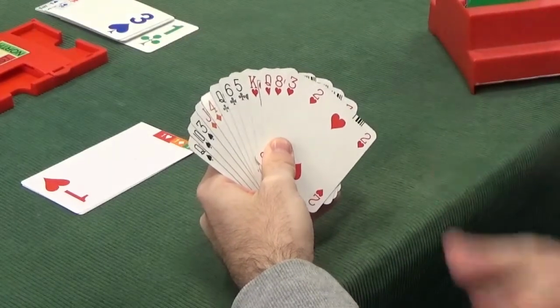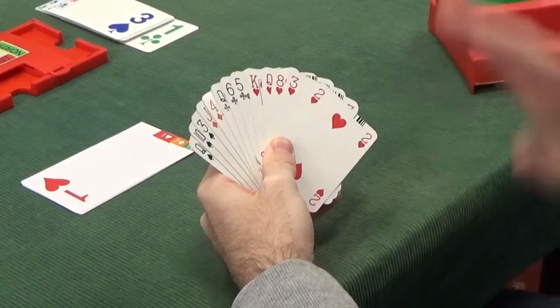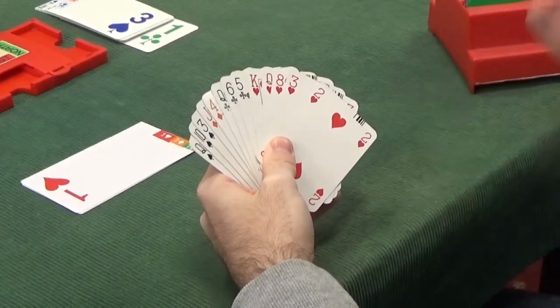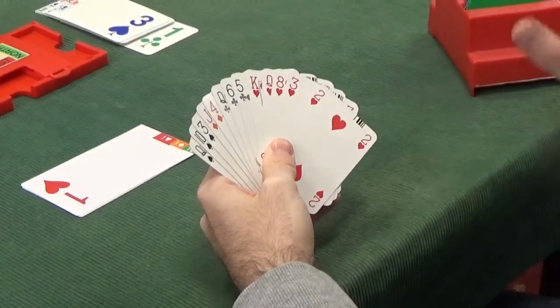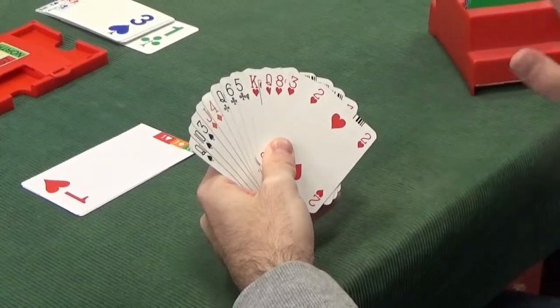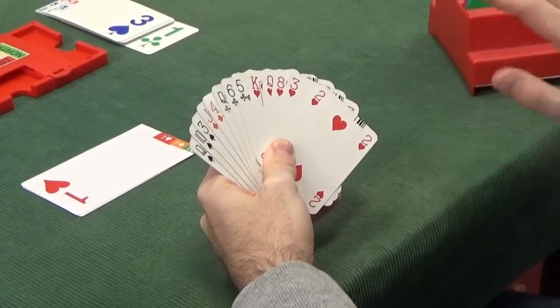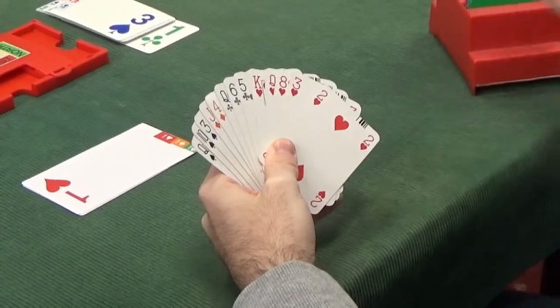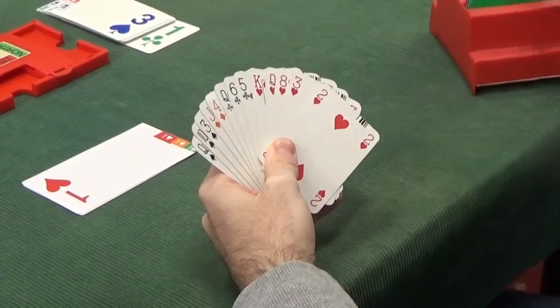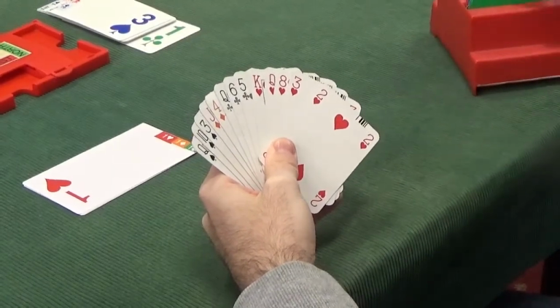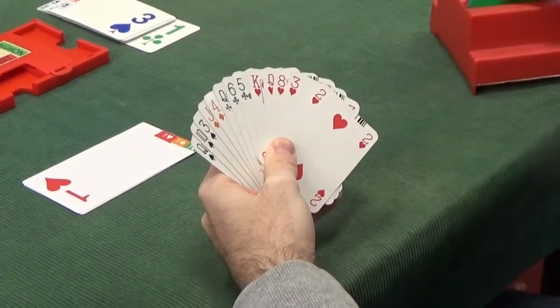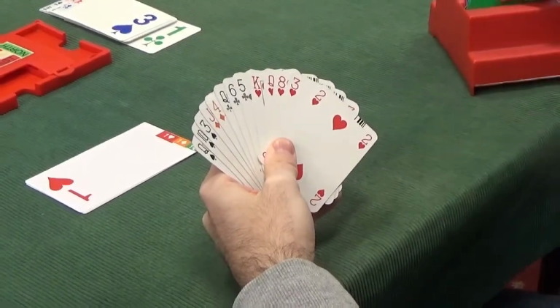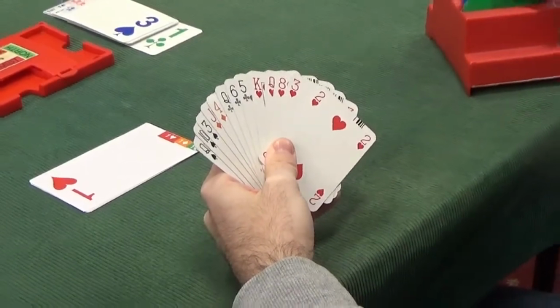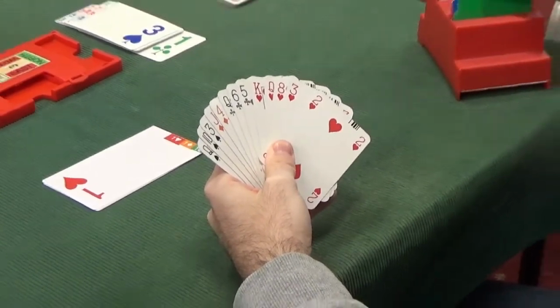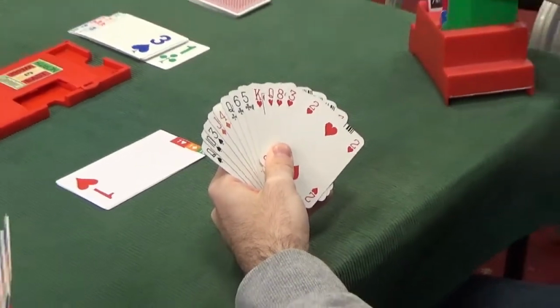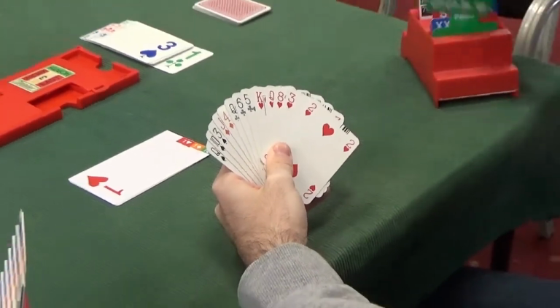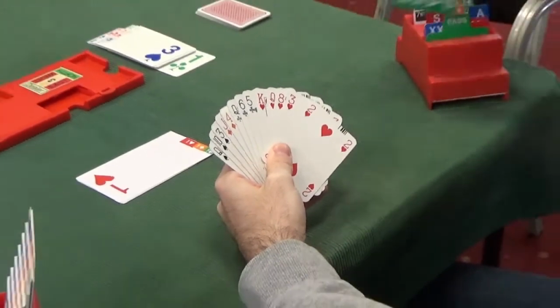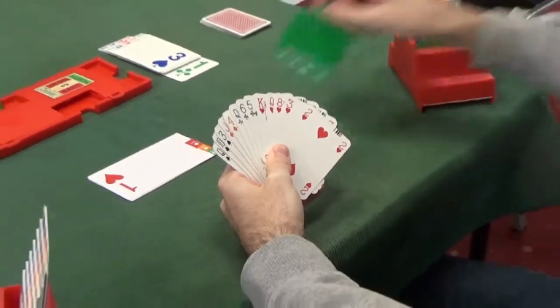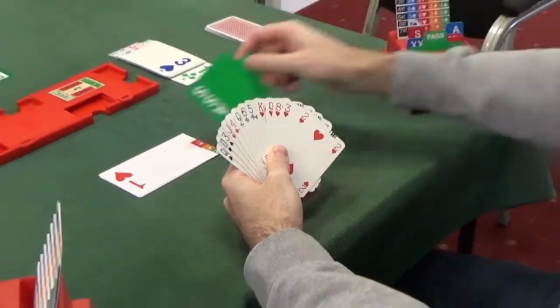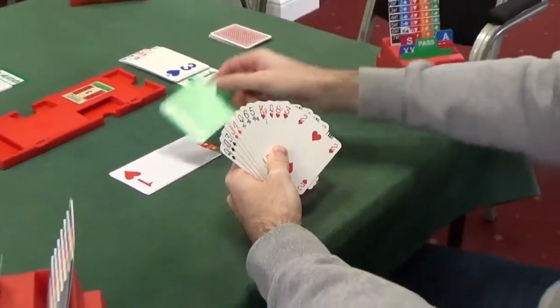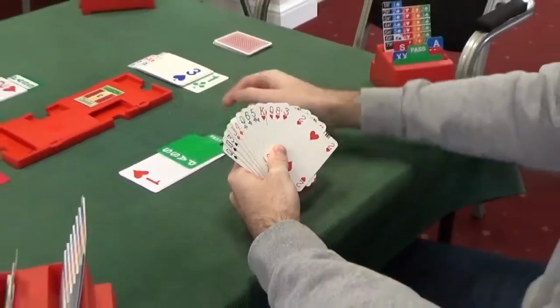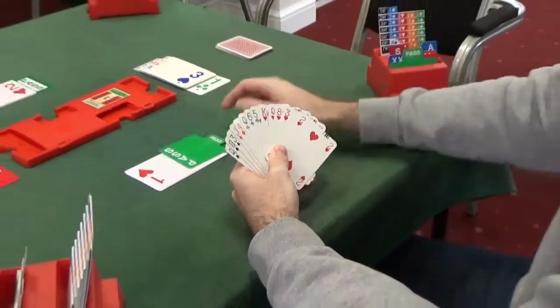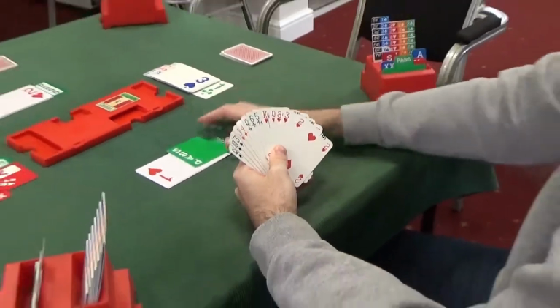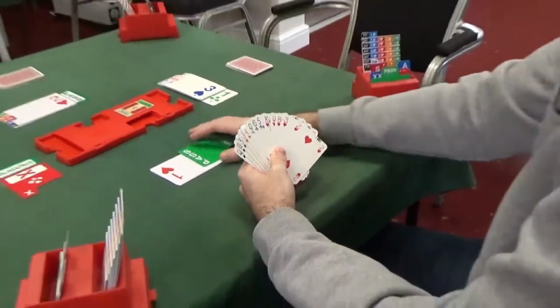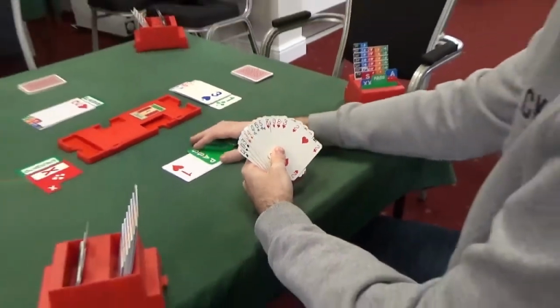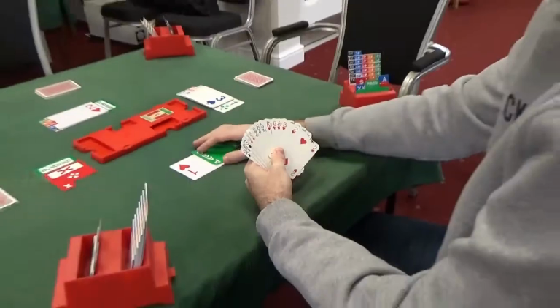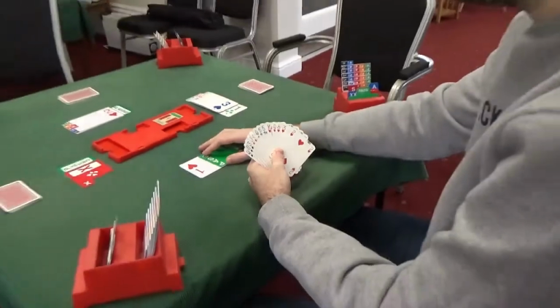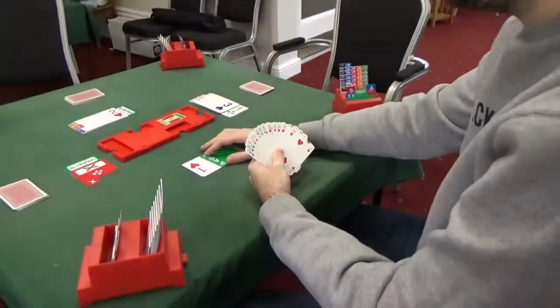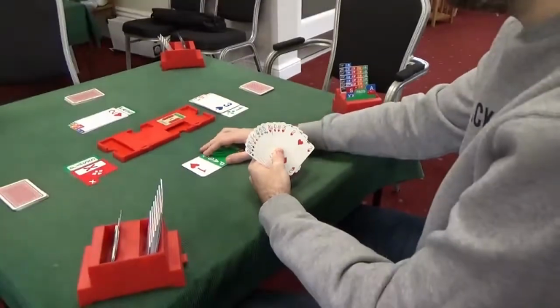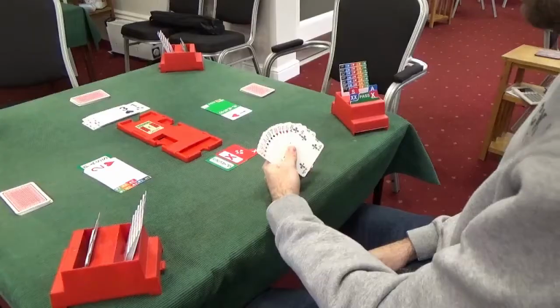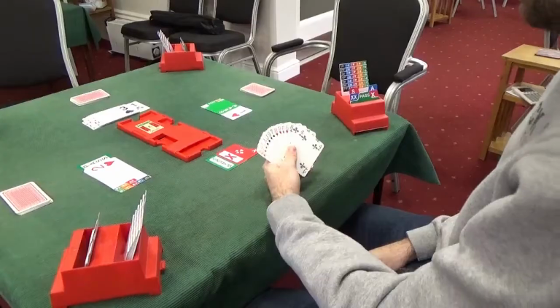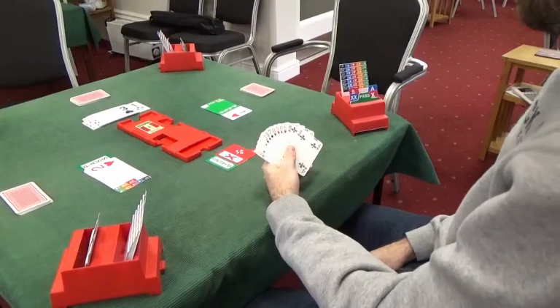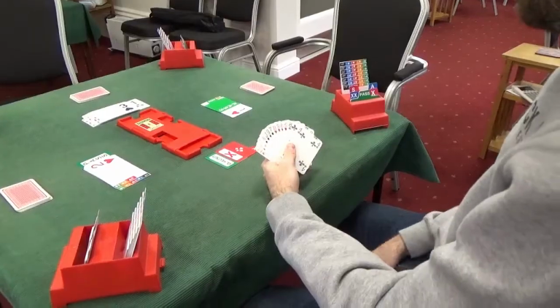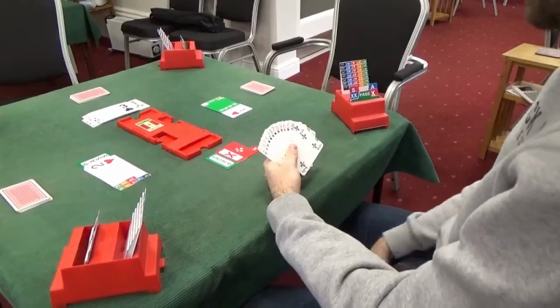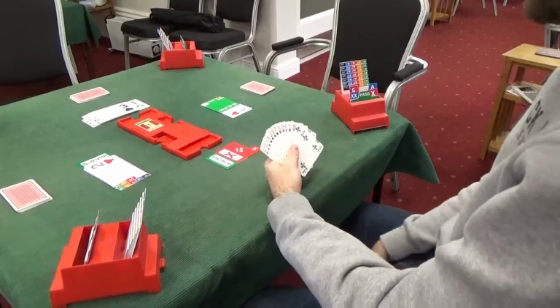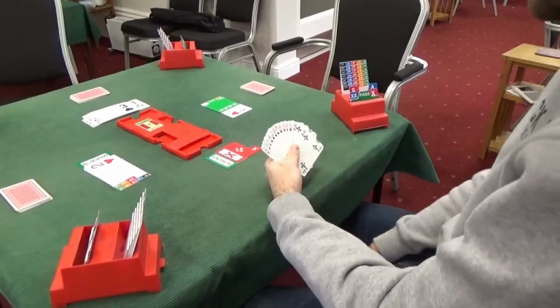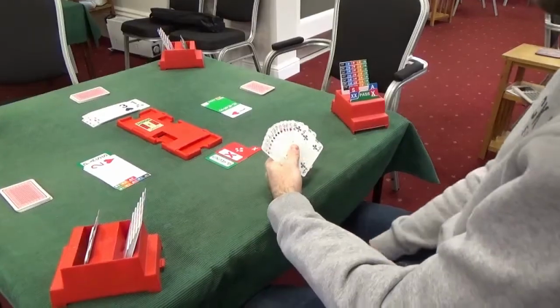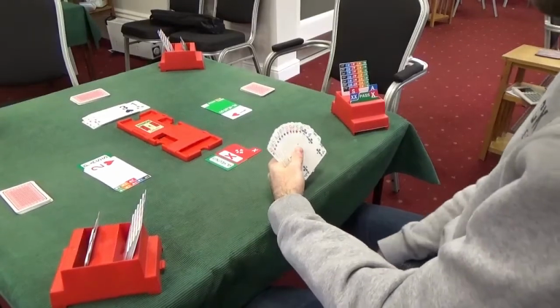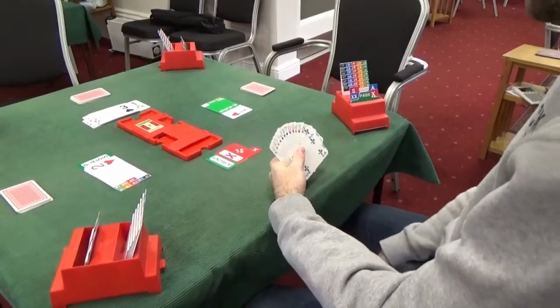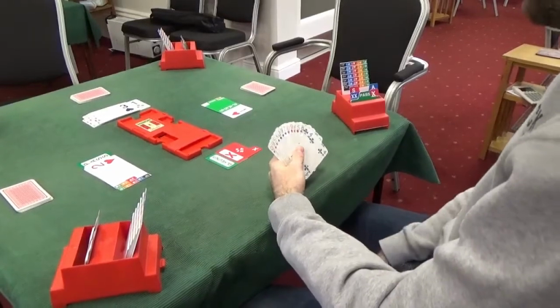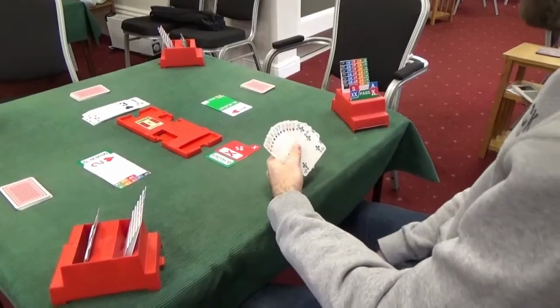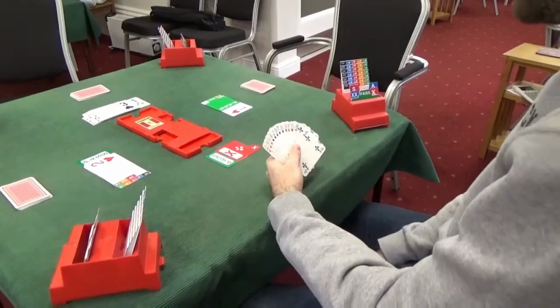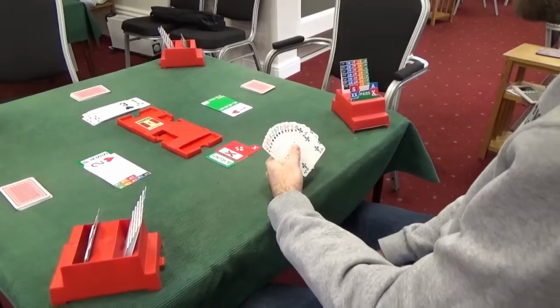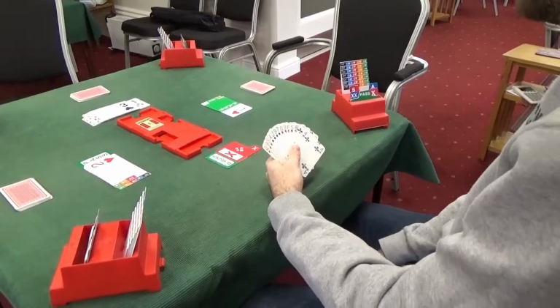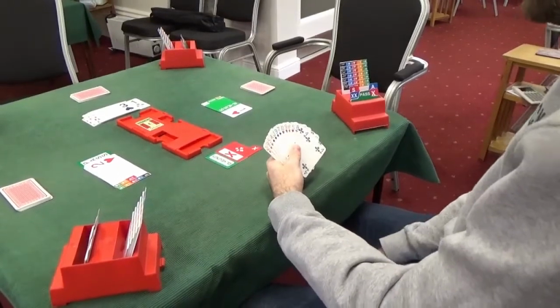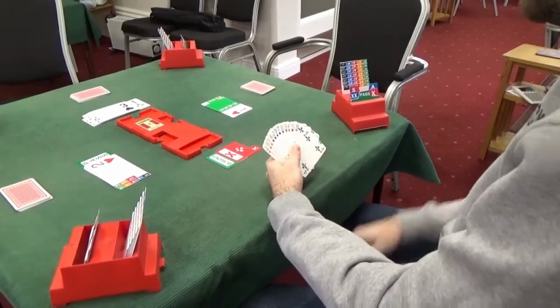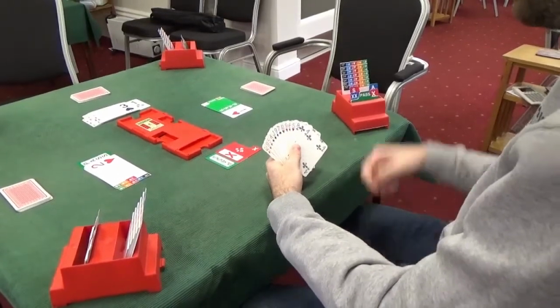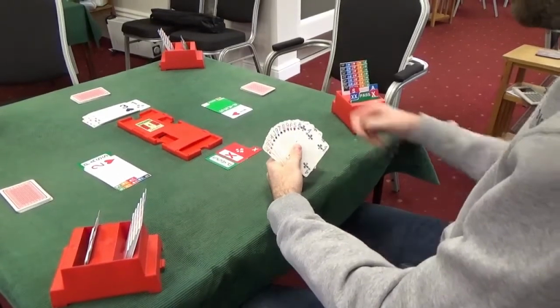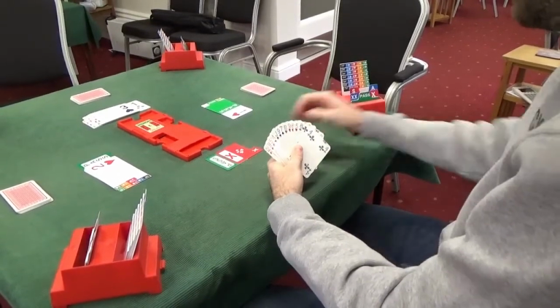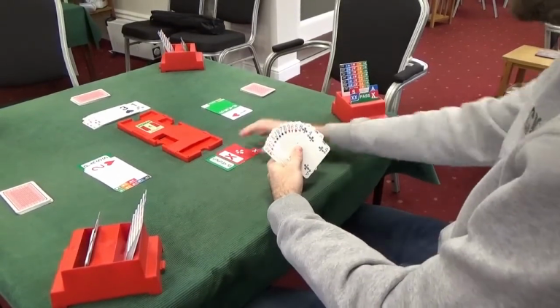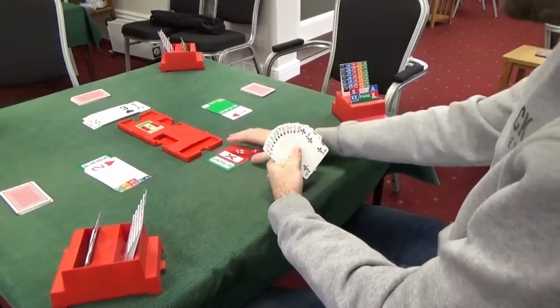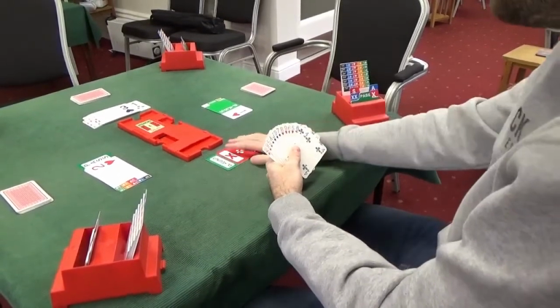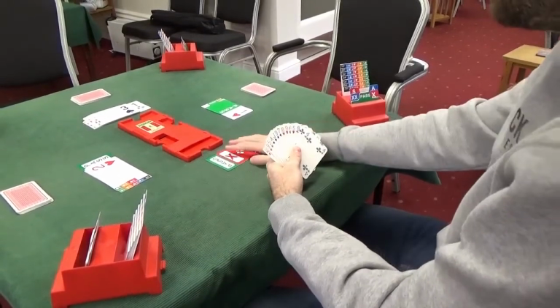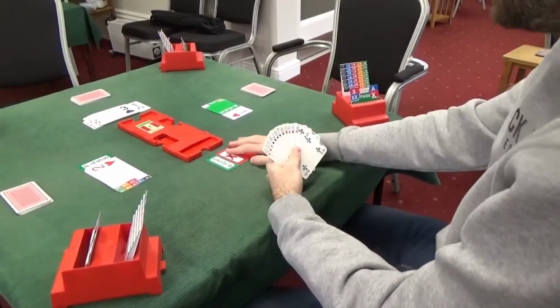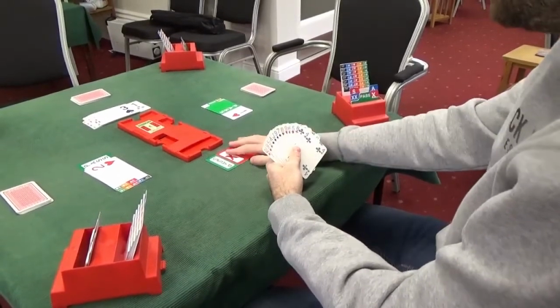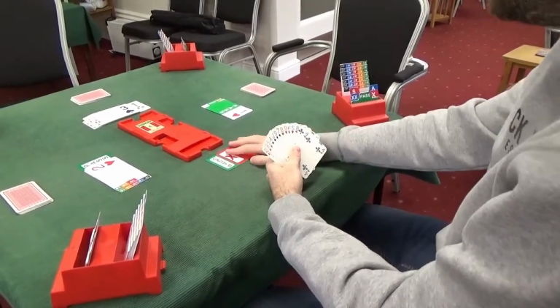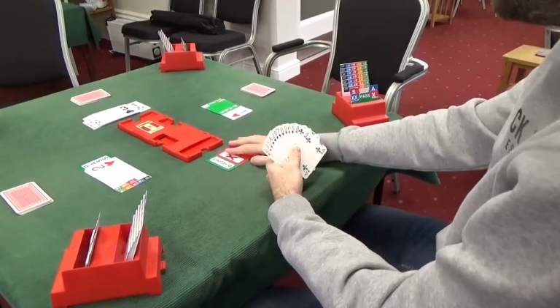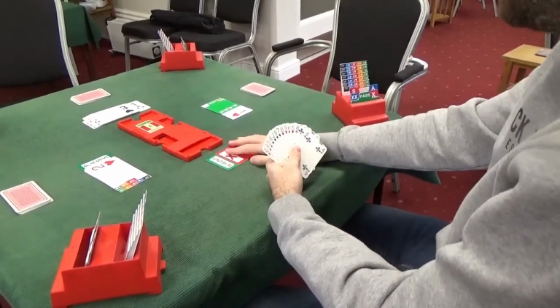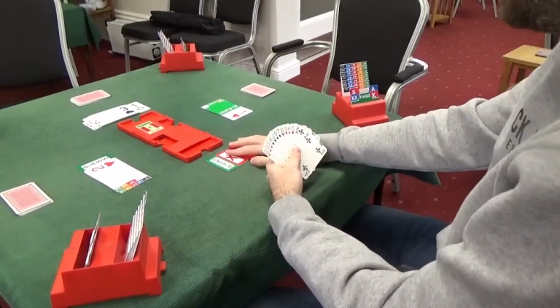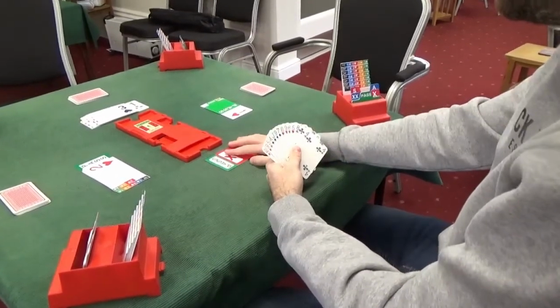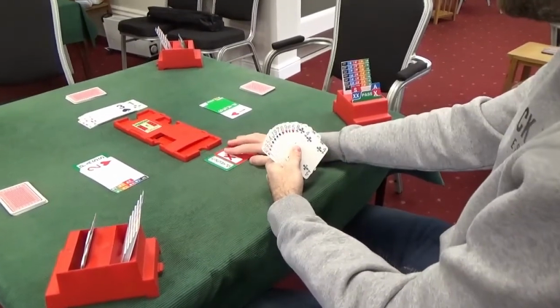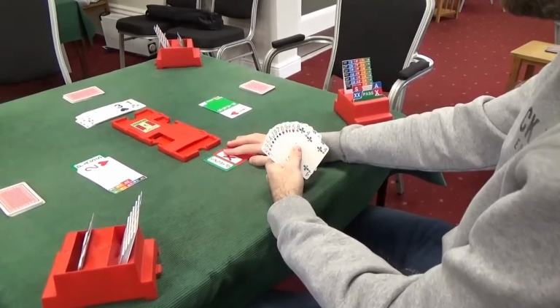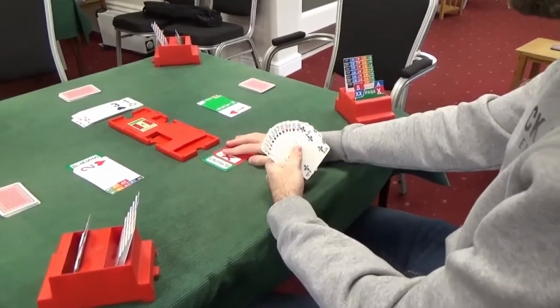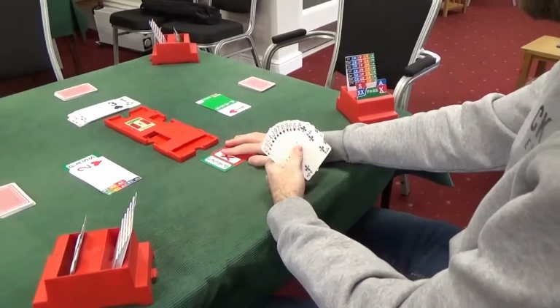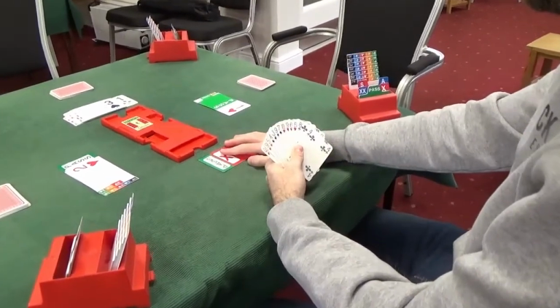Back to East: given the three spade bid, East certainly isn't bidding now. The level of the fit has been reached — five hearts in East, three in West, eight-trick level met. With only five hearts, there's nothing more to say, so this is a clear pass.